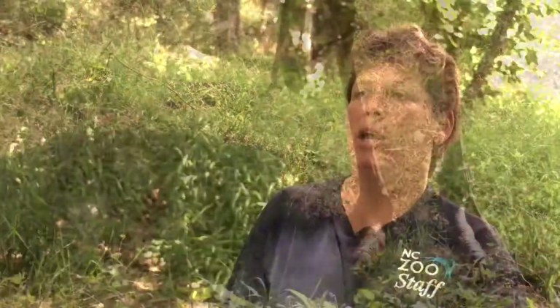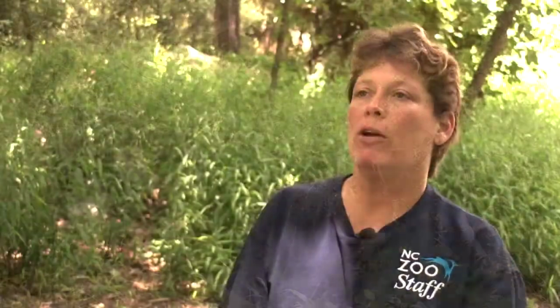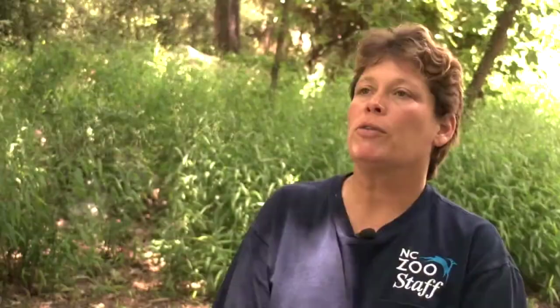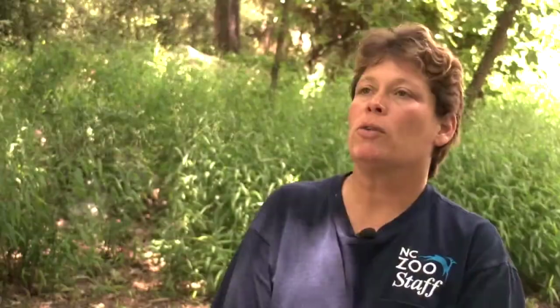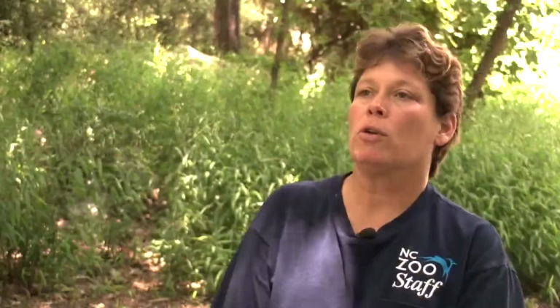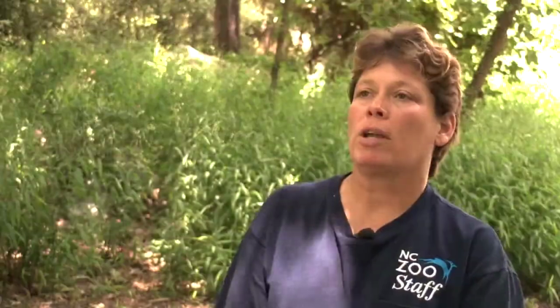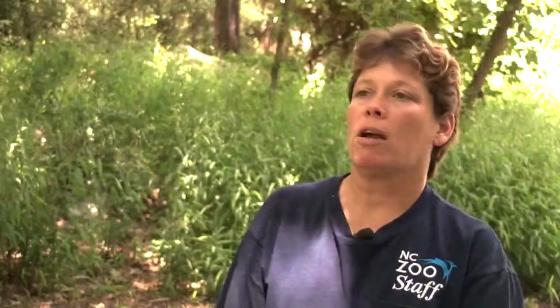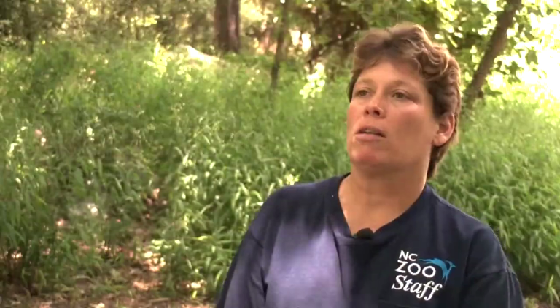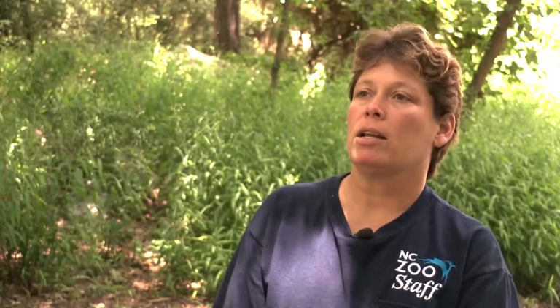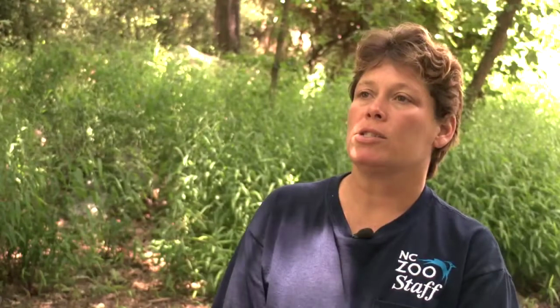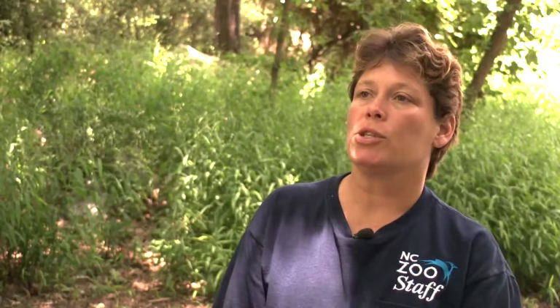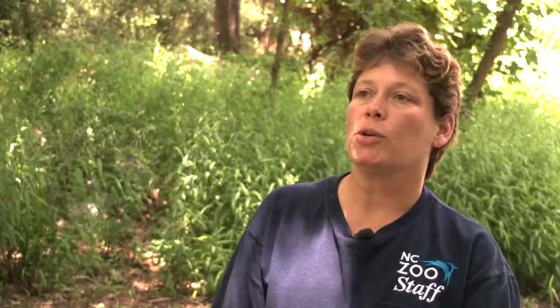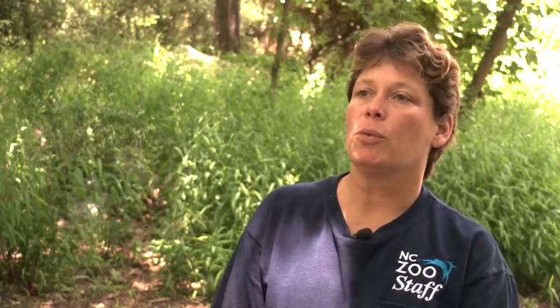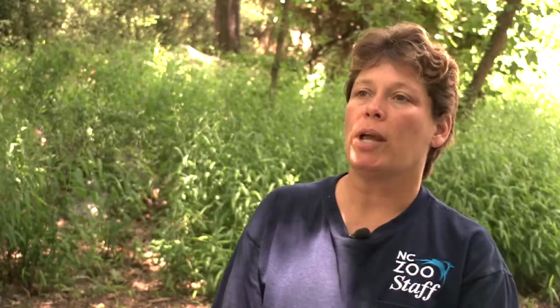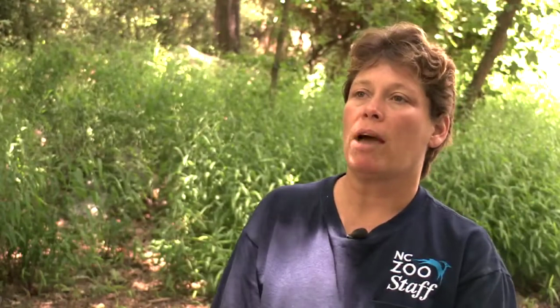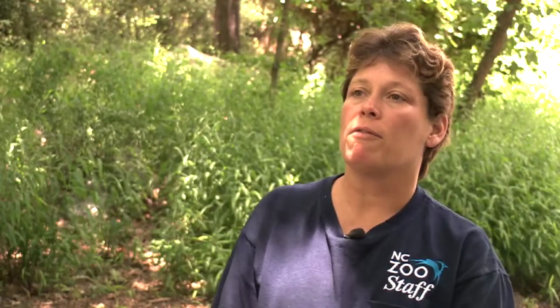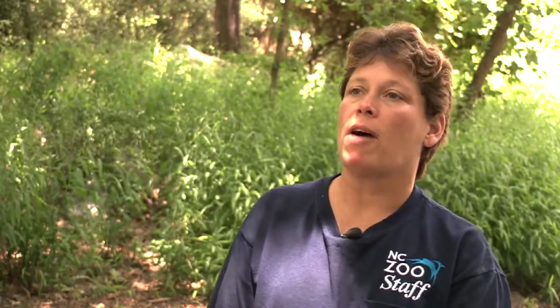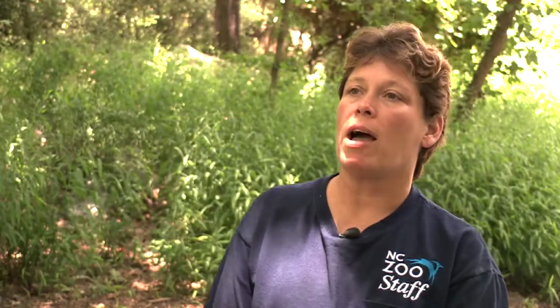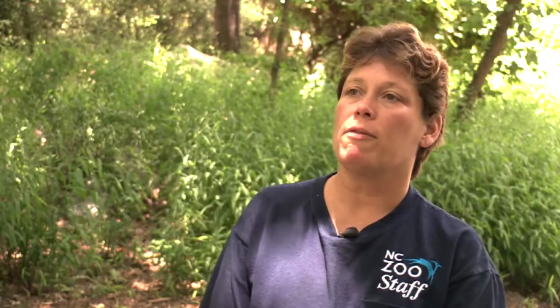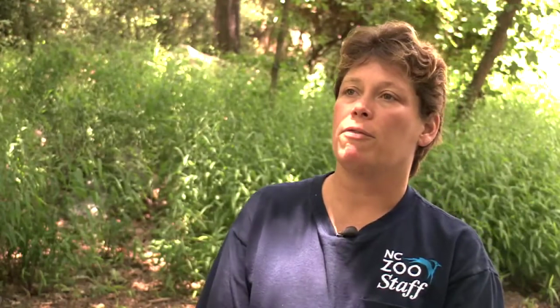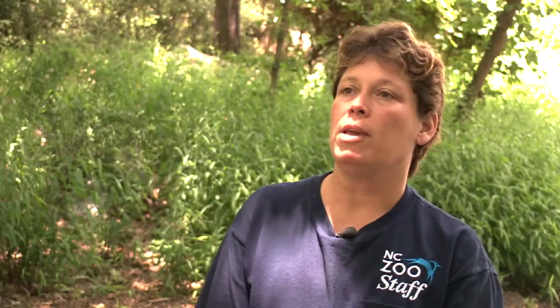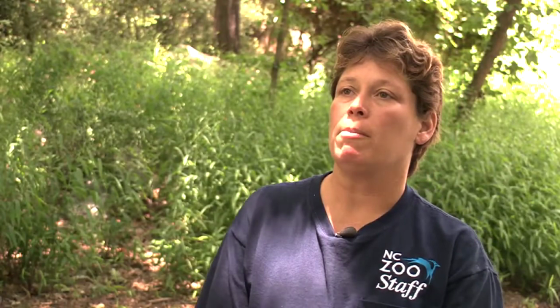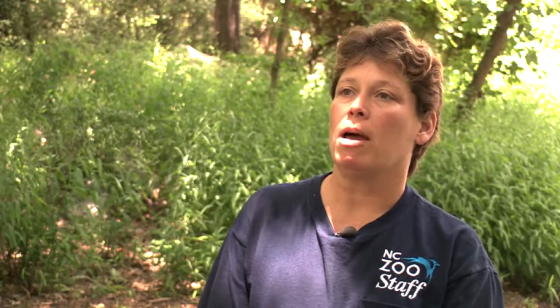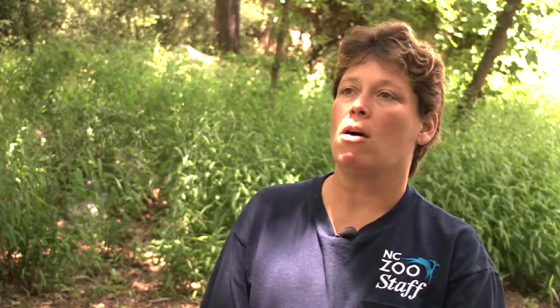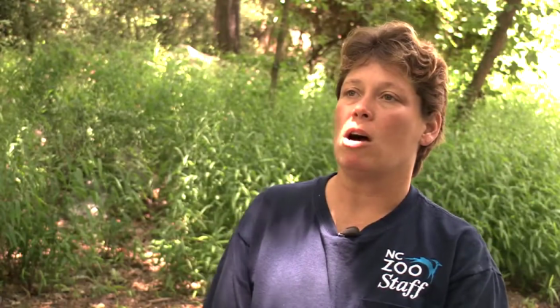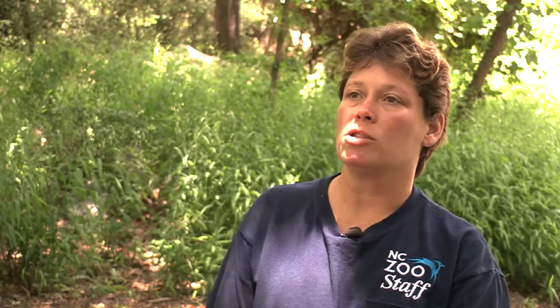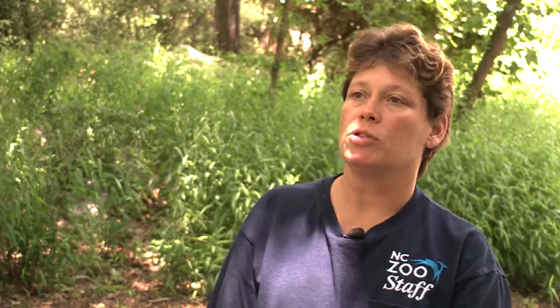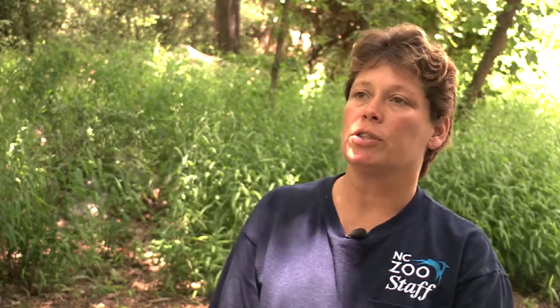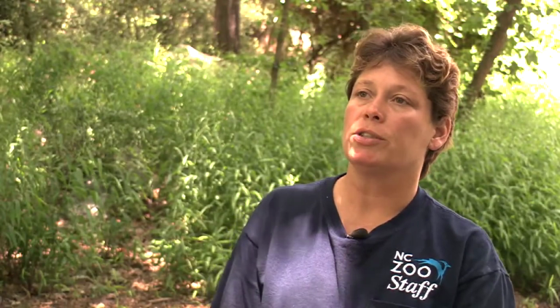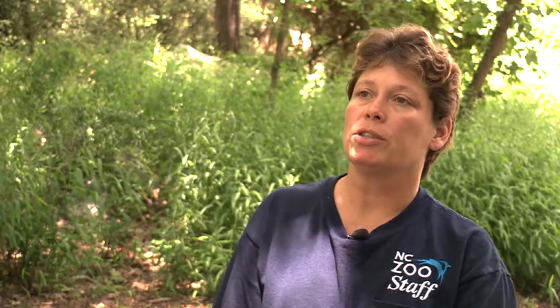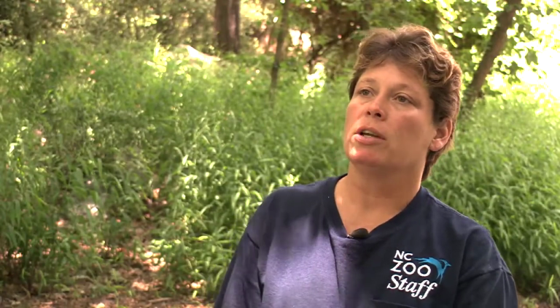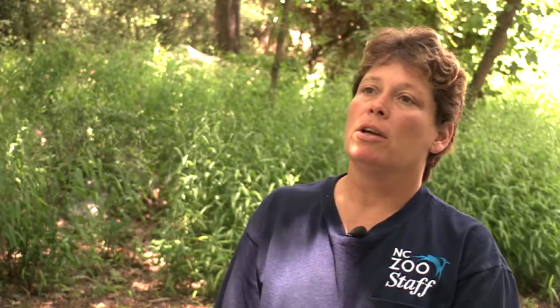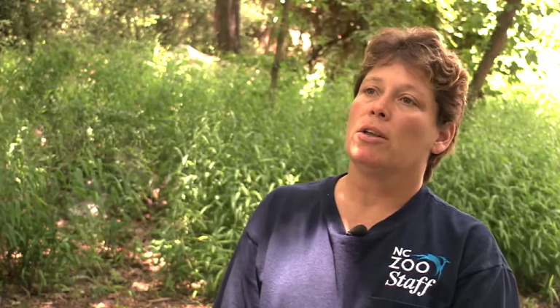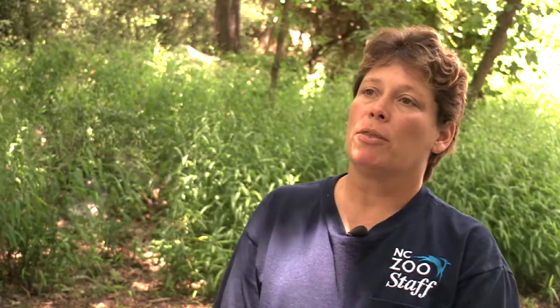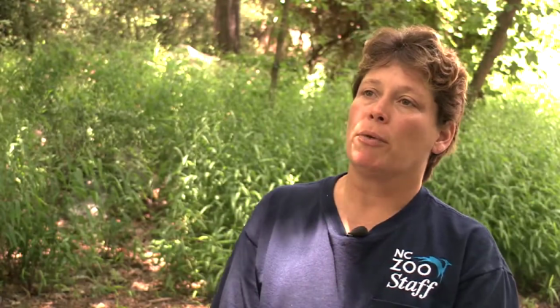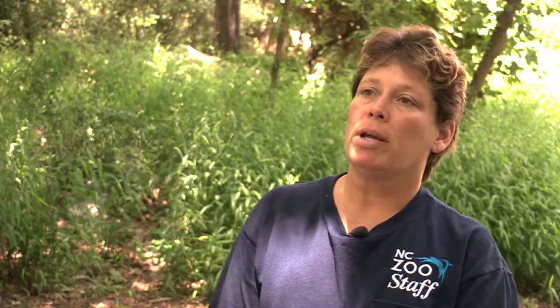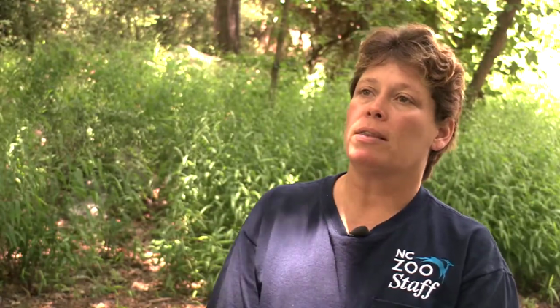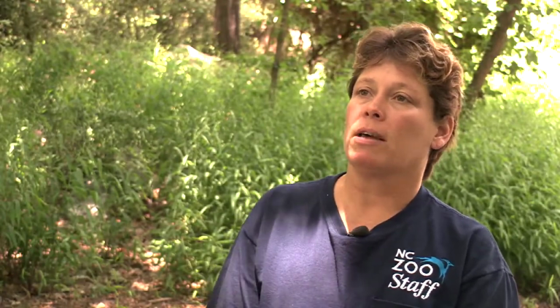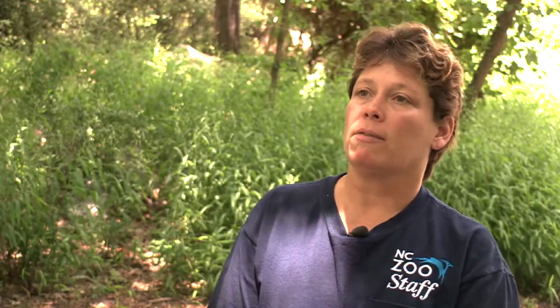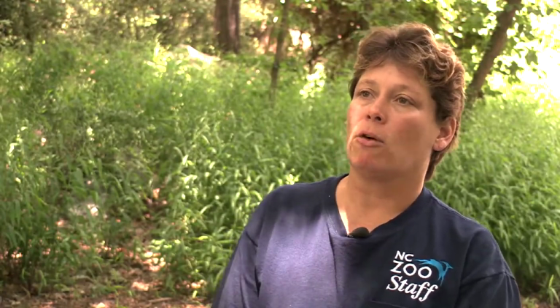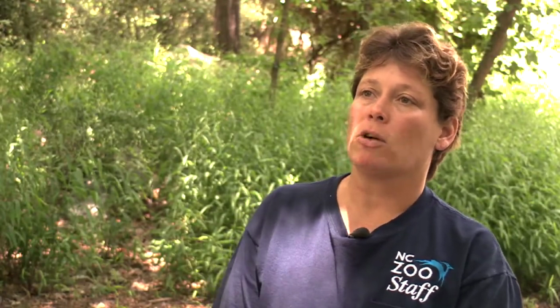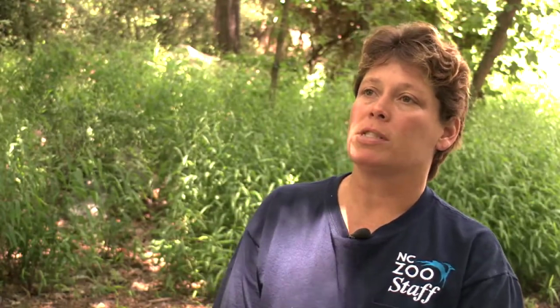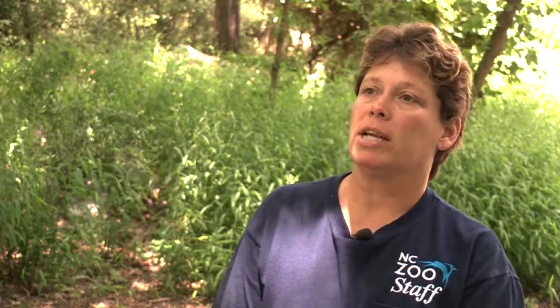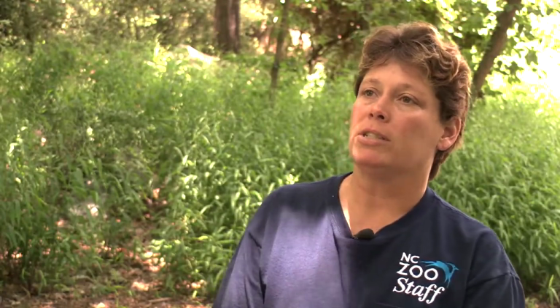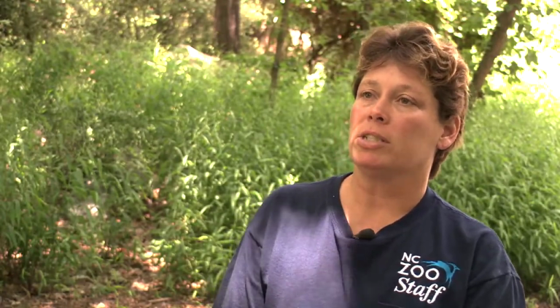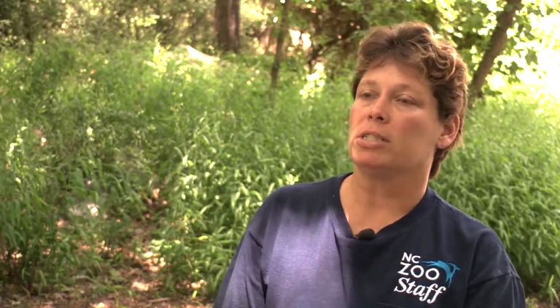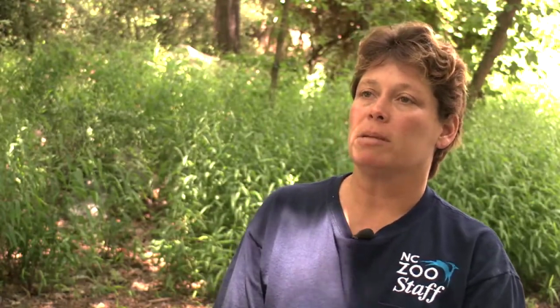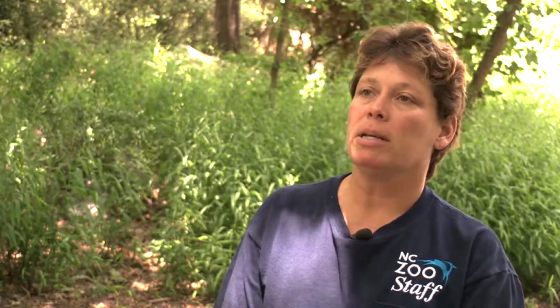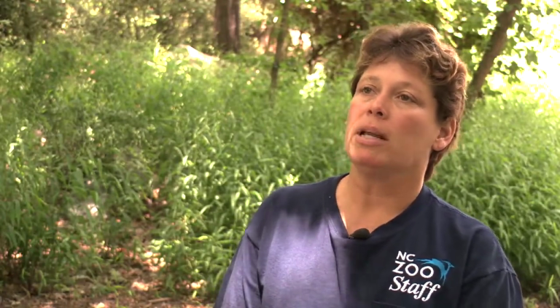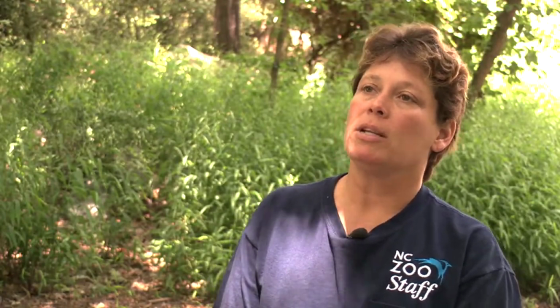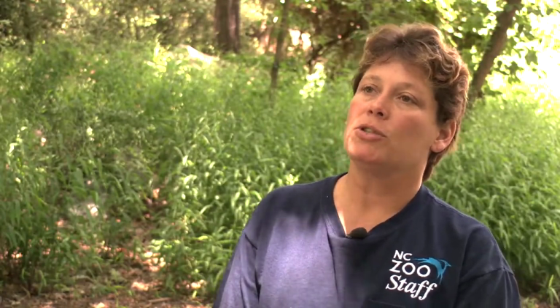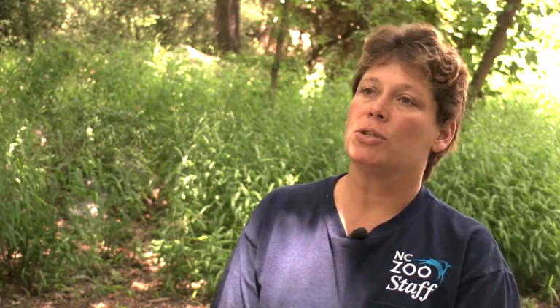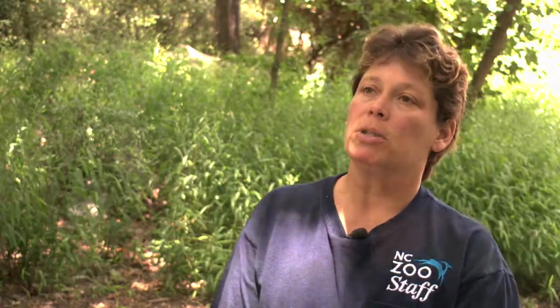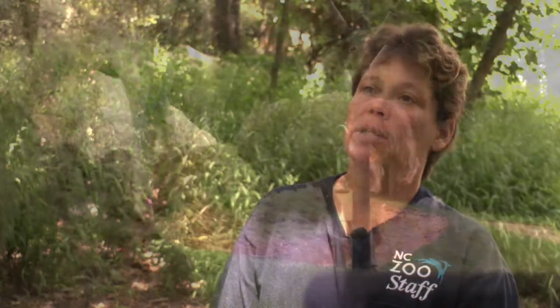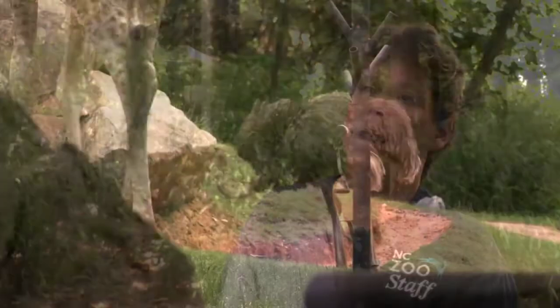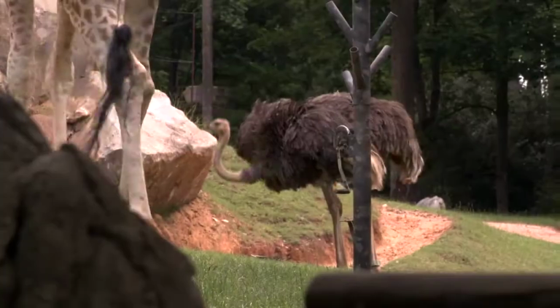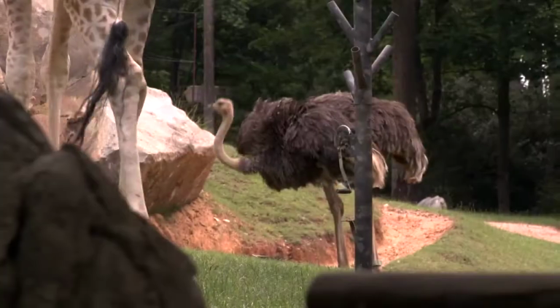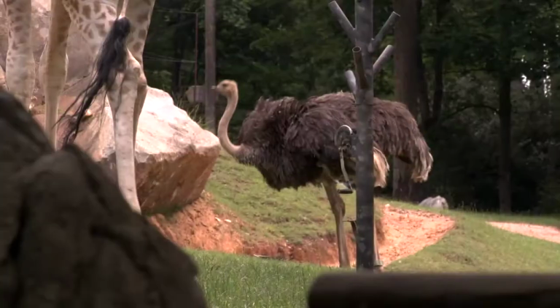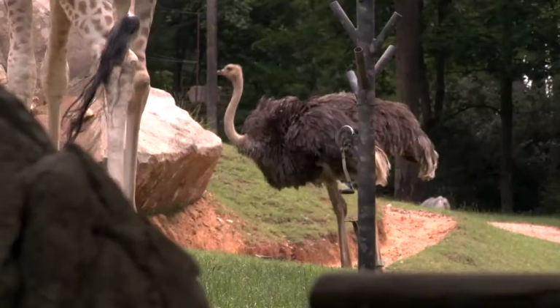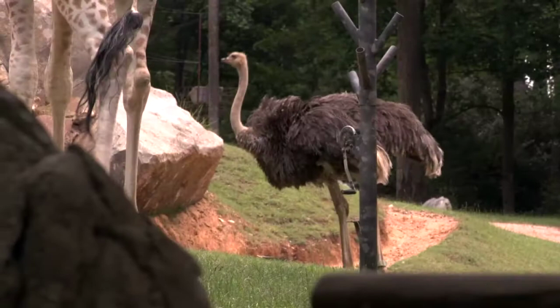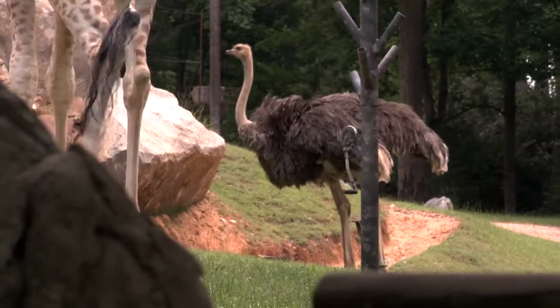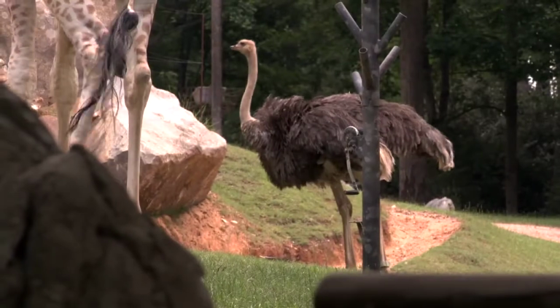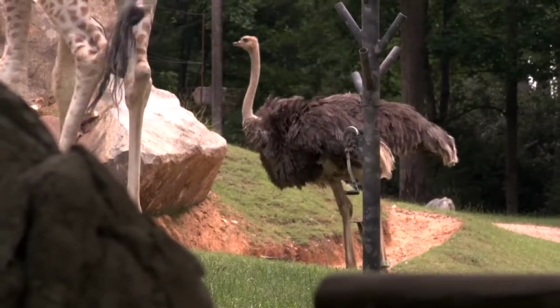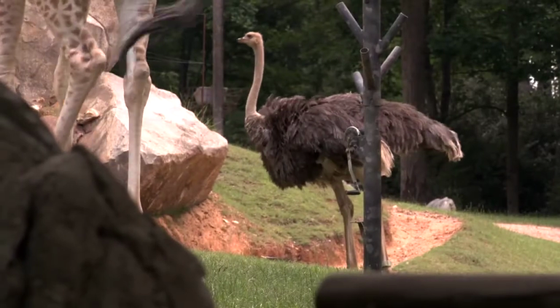Here at the North Carolina Zoo, we have five female ostriches — three at the Forest Edge exhibit and two at the African Plains exhibit.